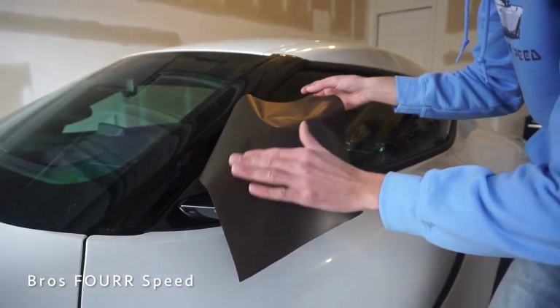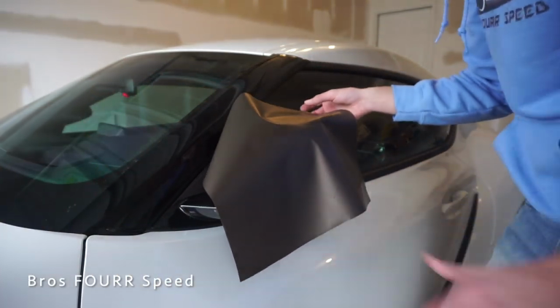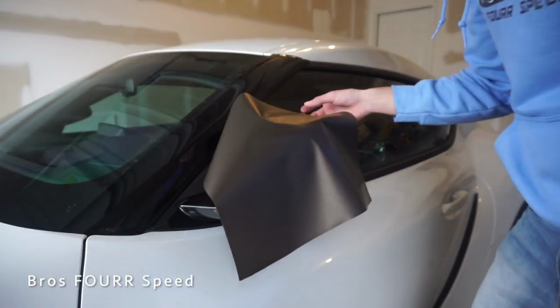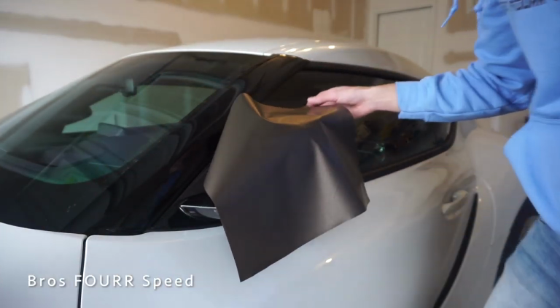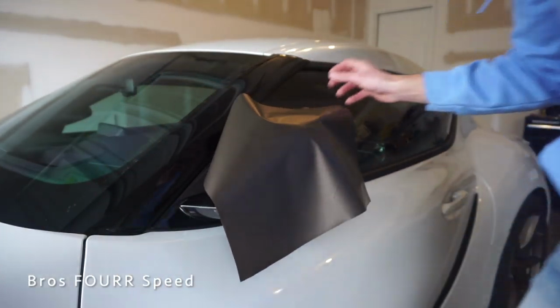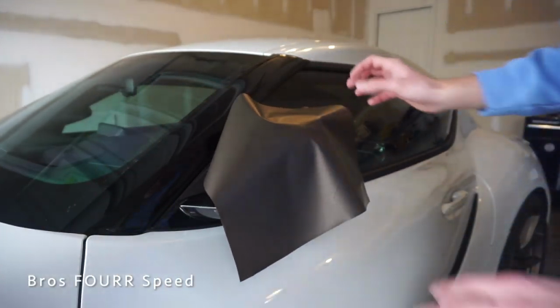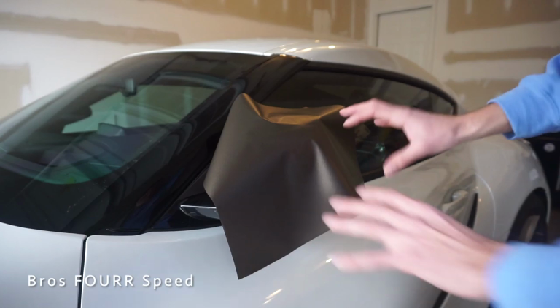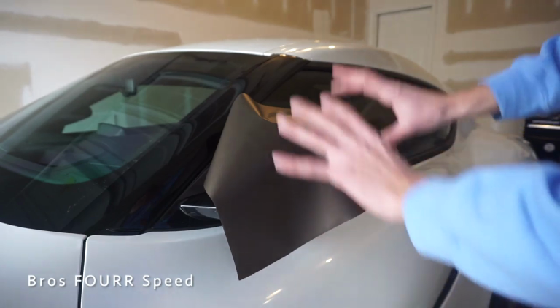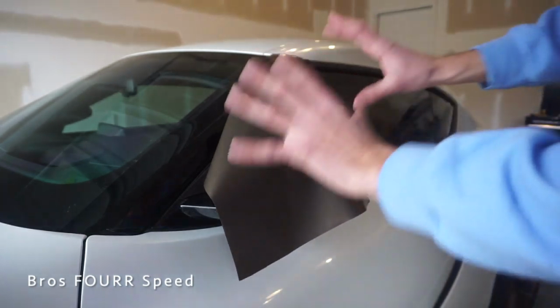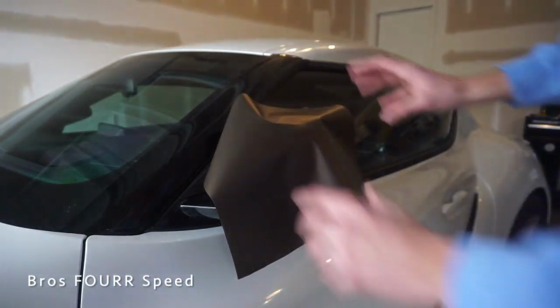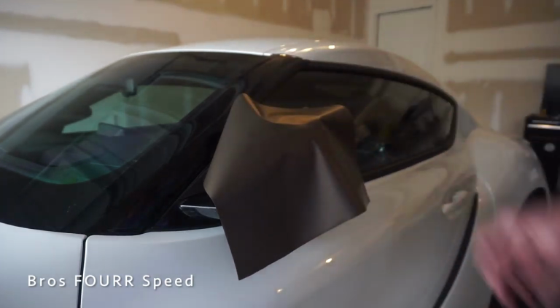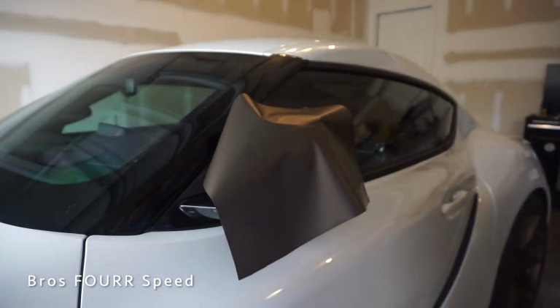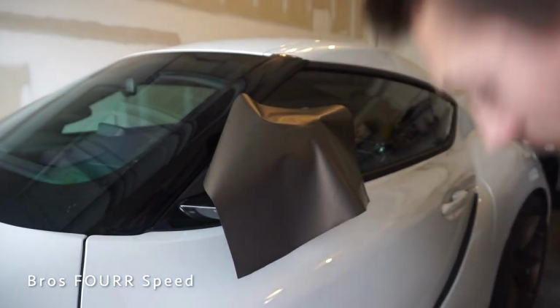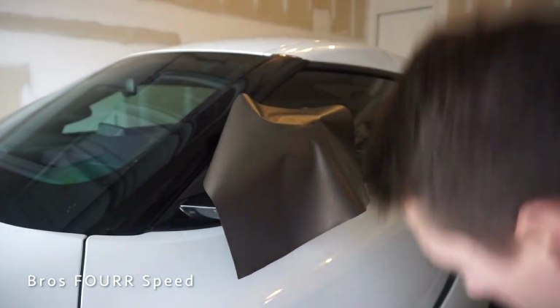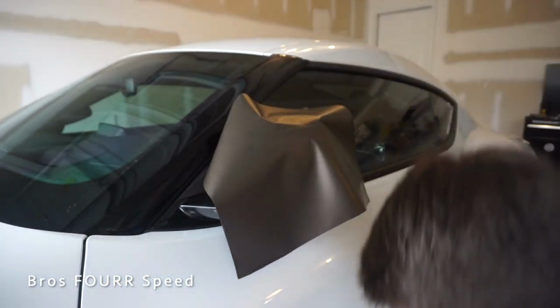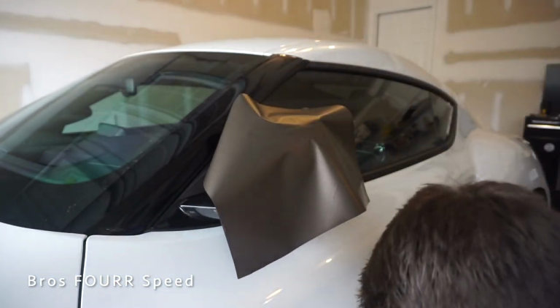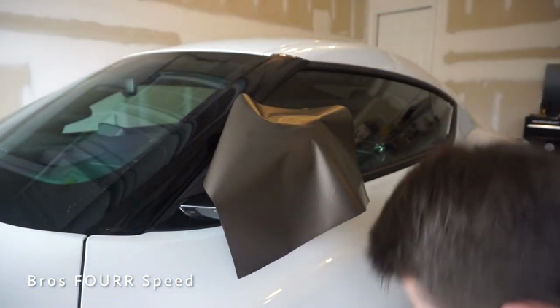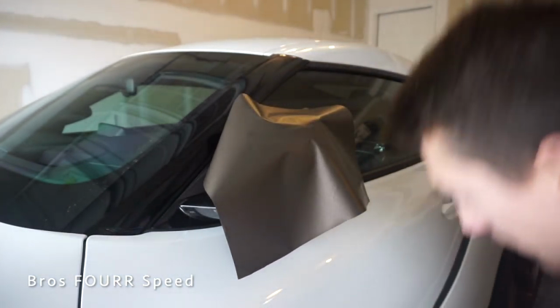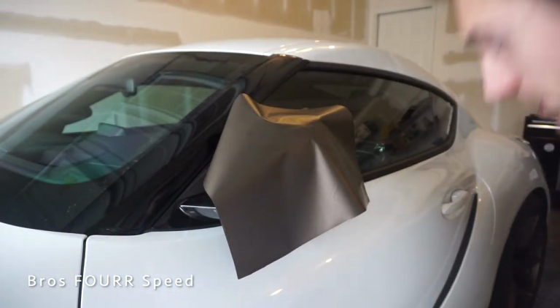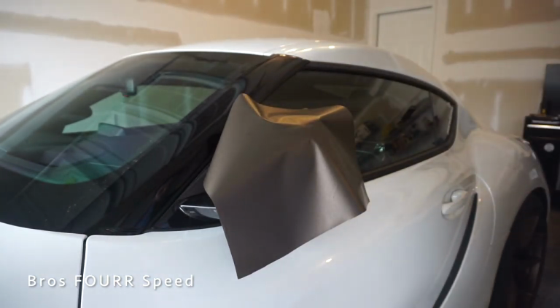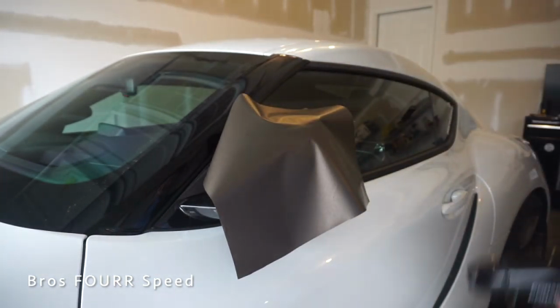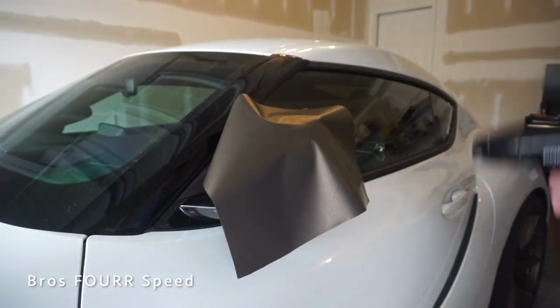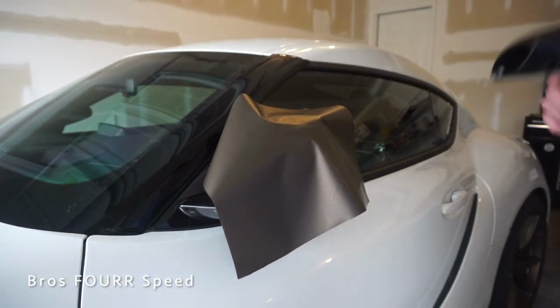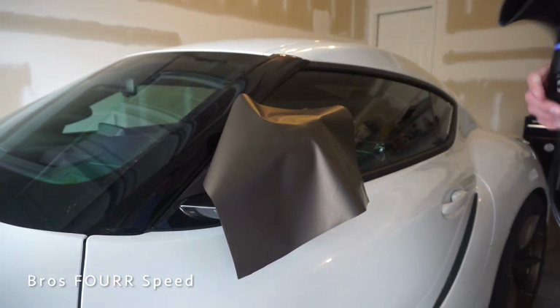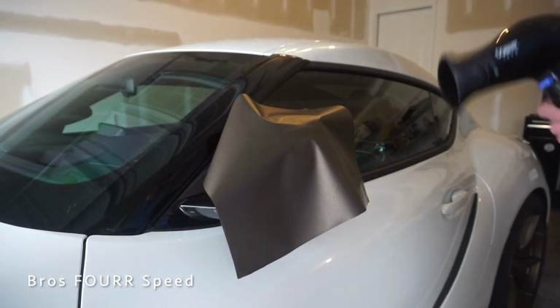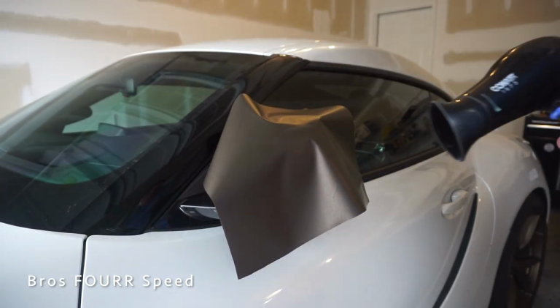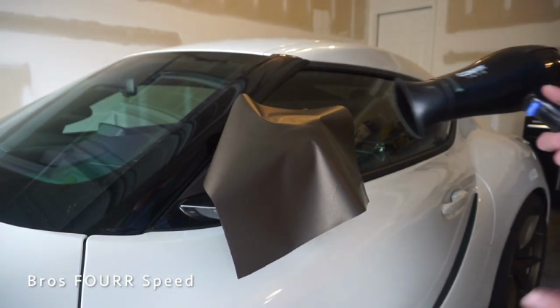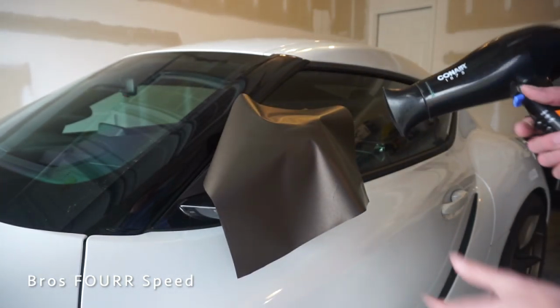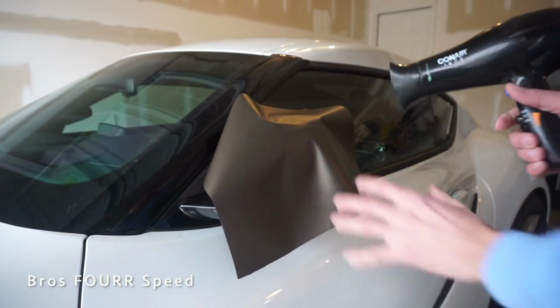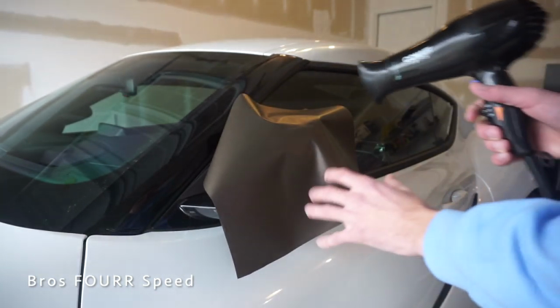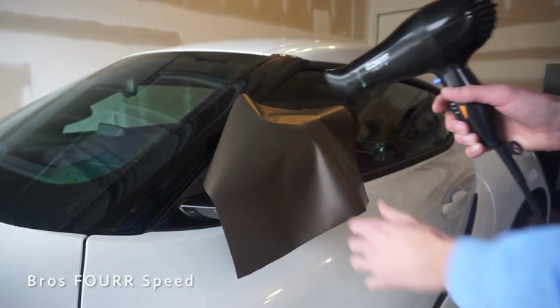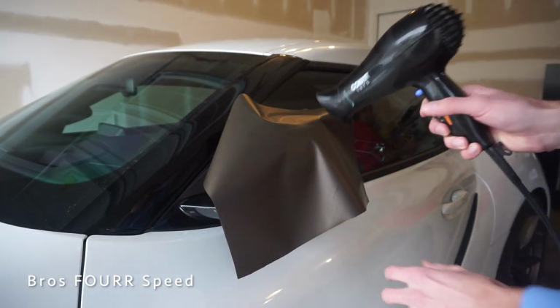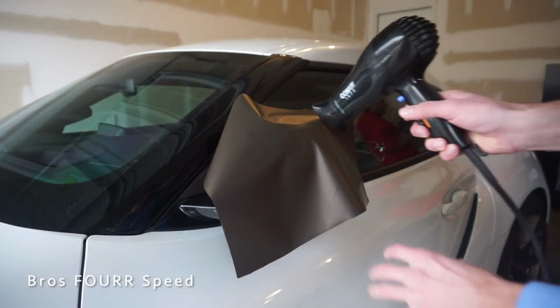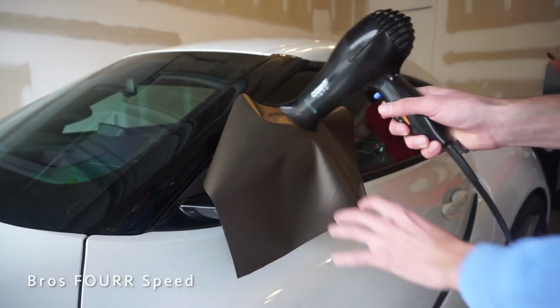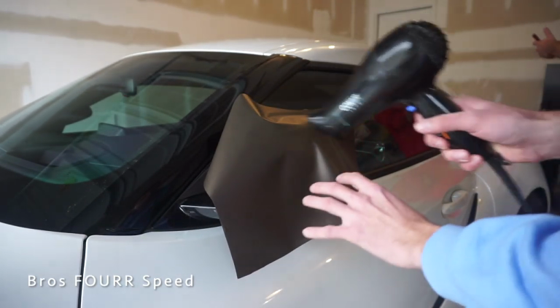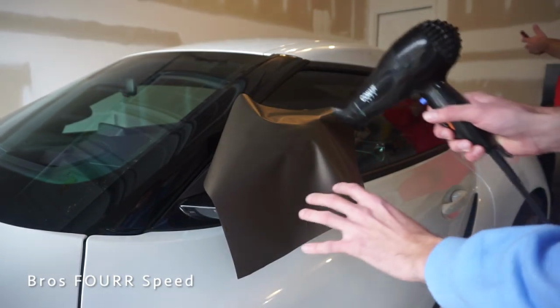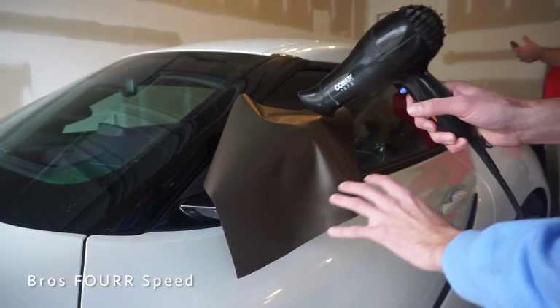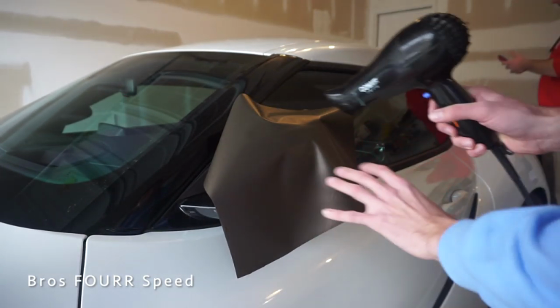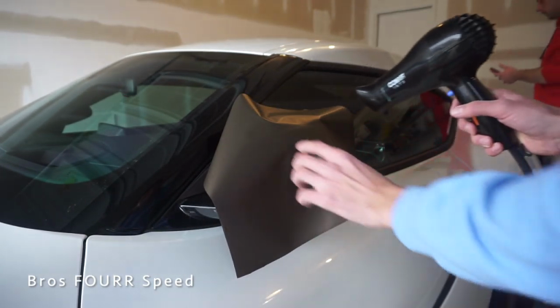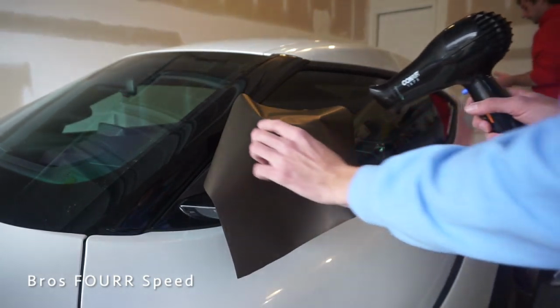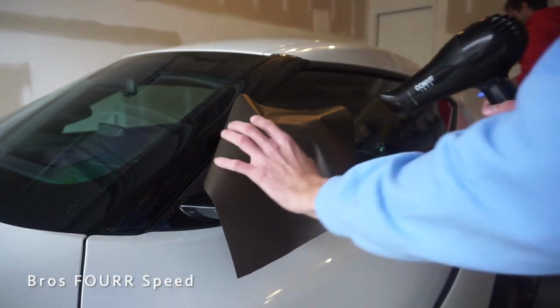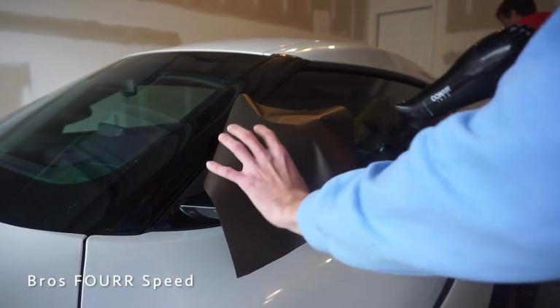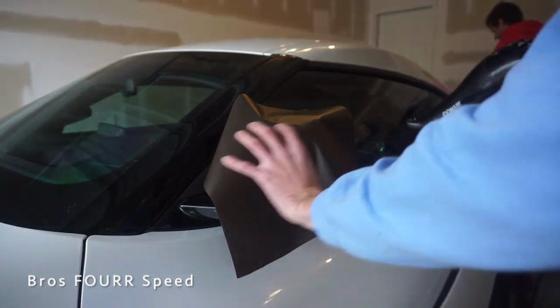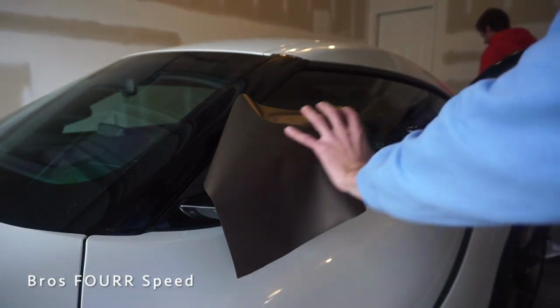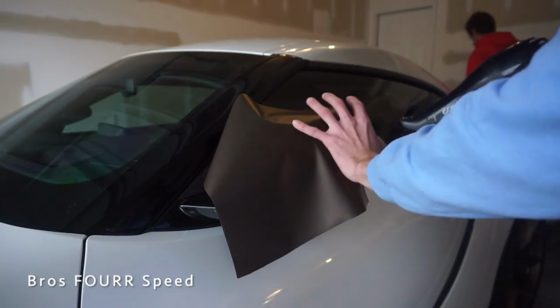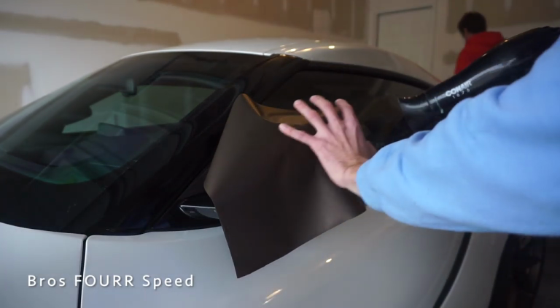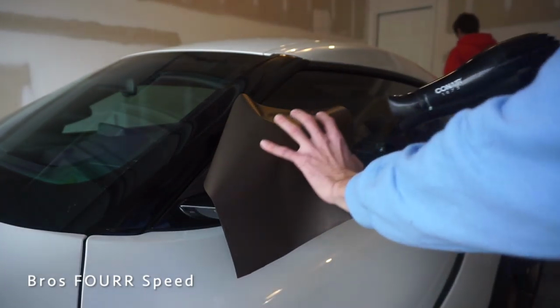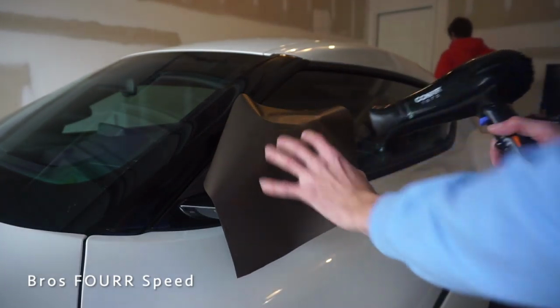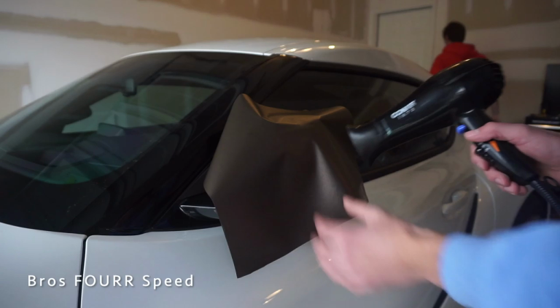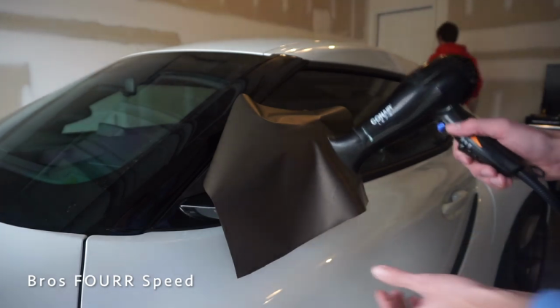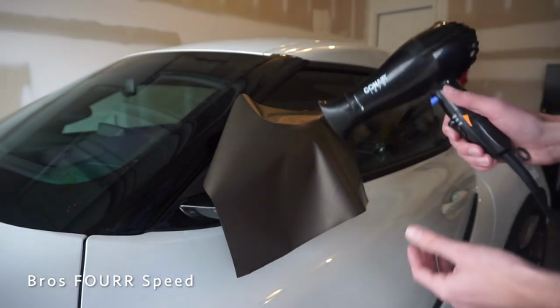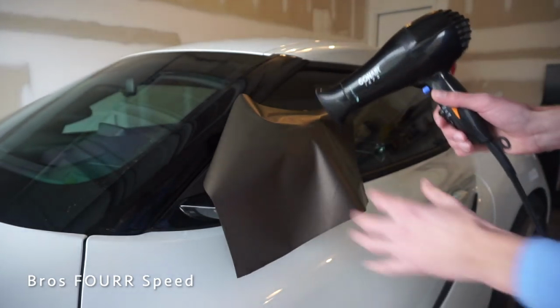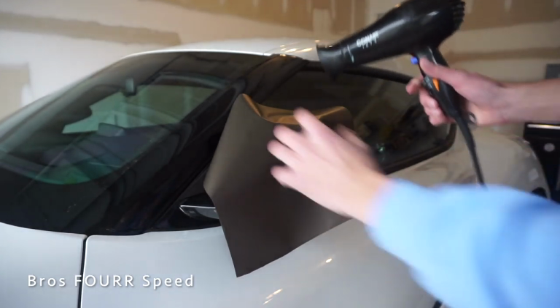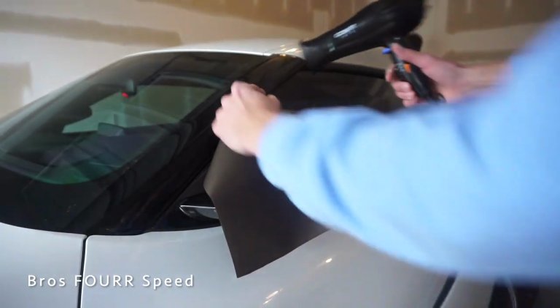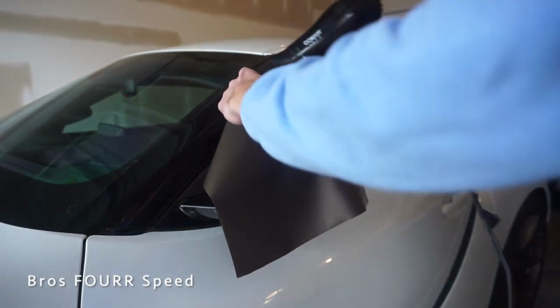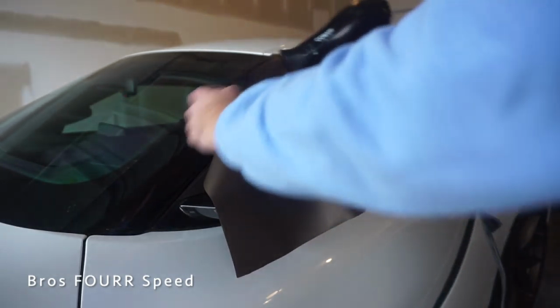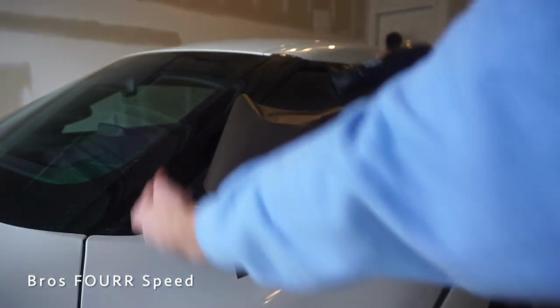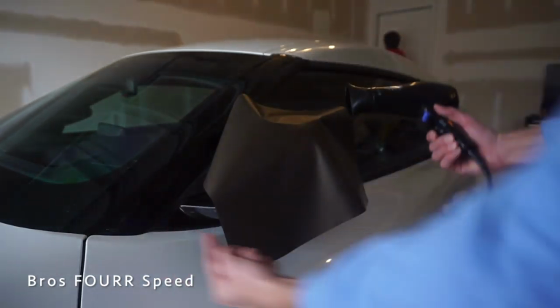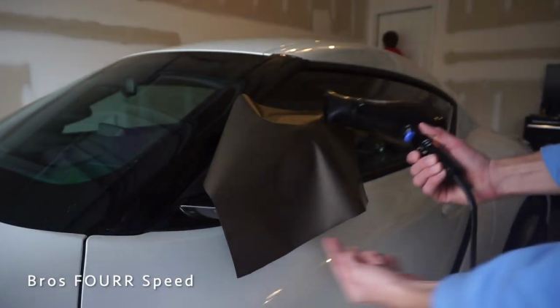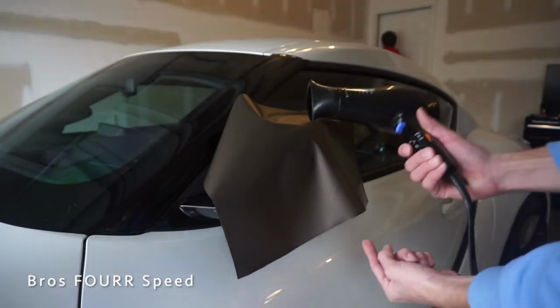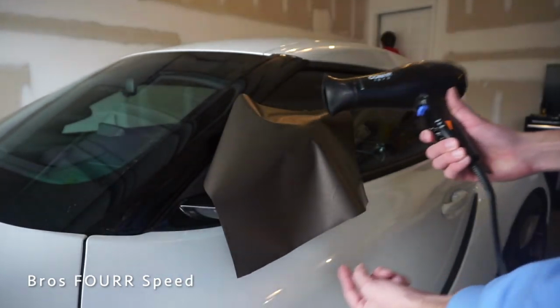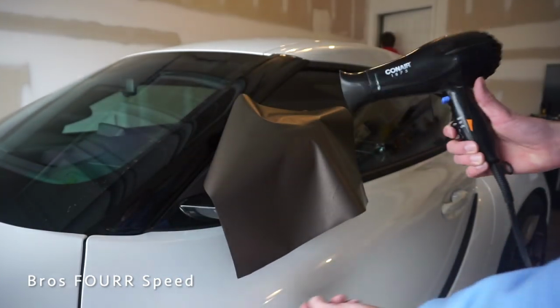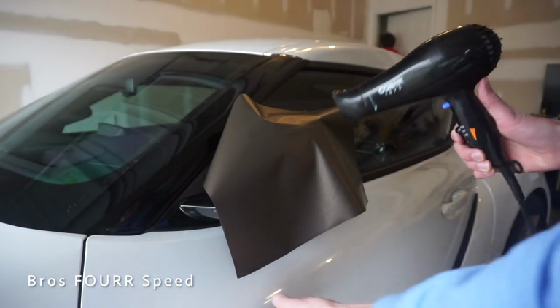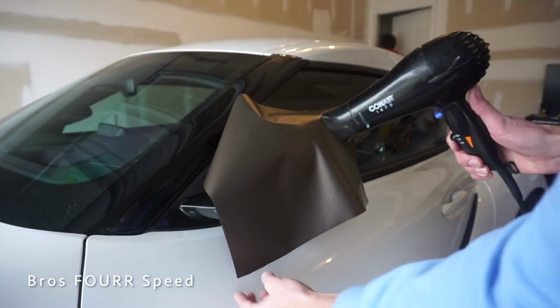Alright, so that's just laying it there — it helps to have an extra set of hands. Now we're going to slowly warm it up just to get the bulk of it and then work on the edge portions.